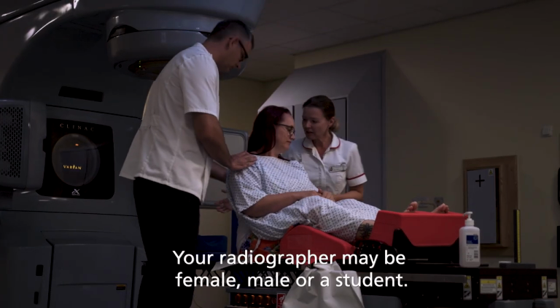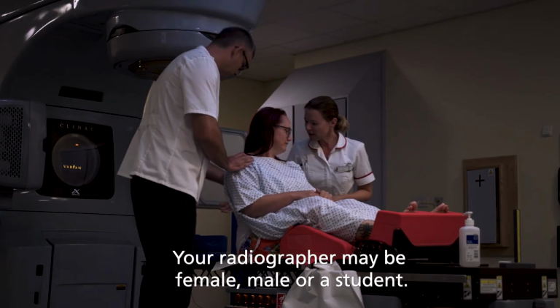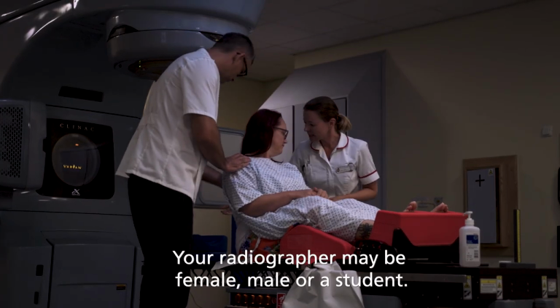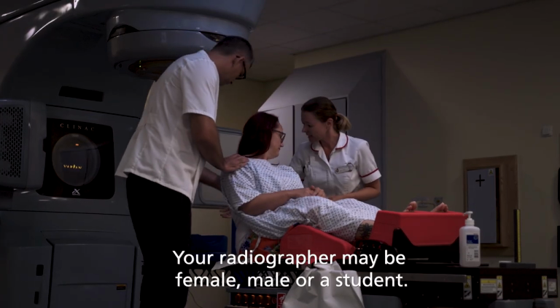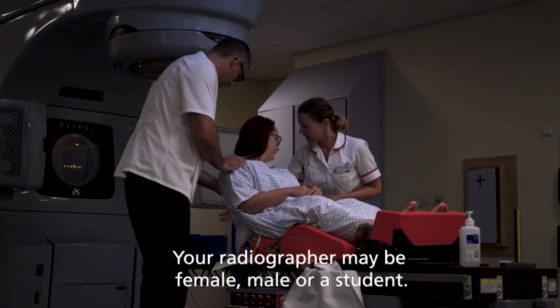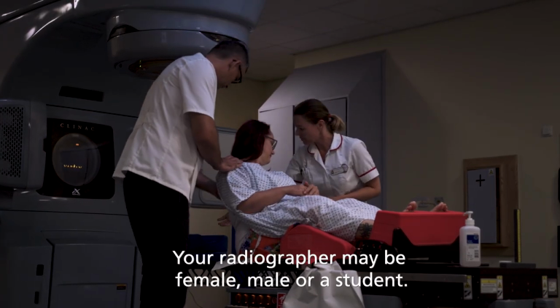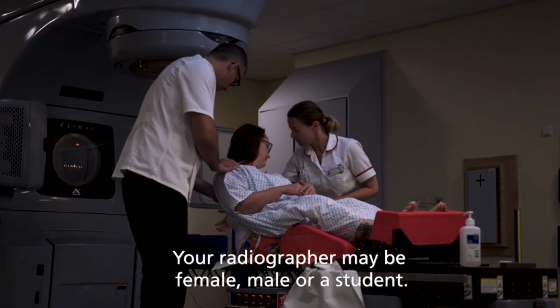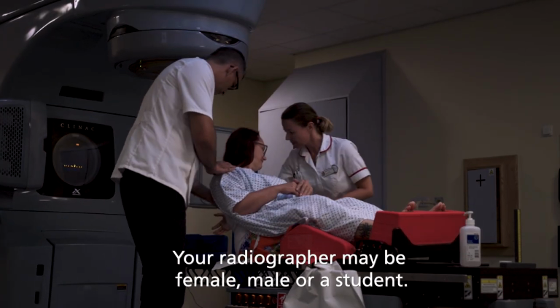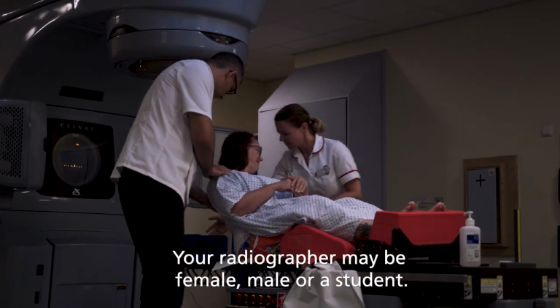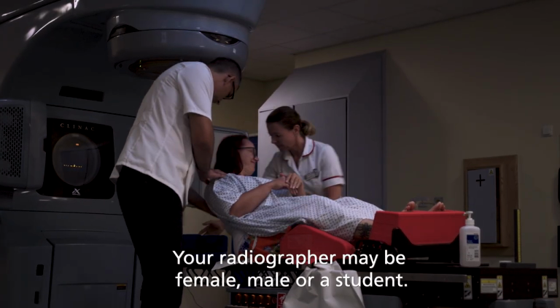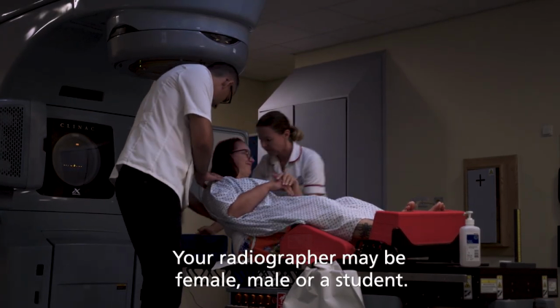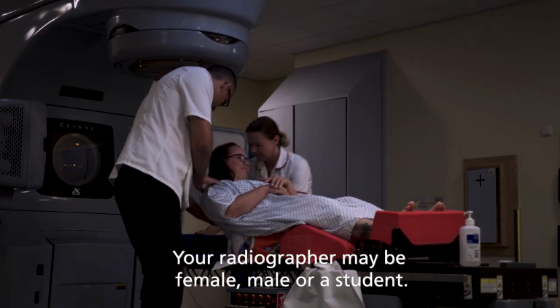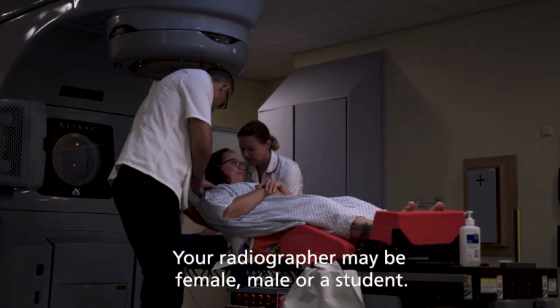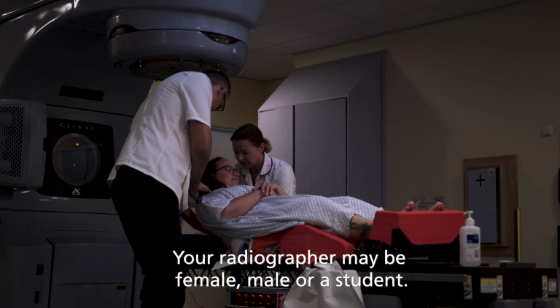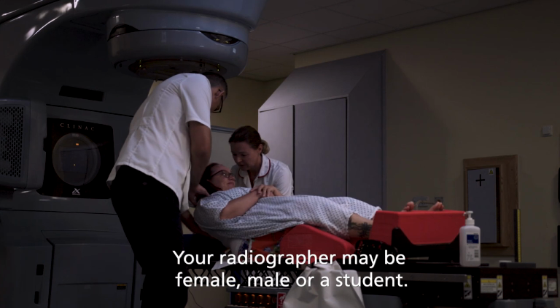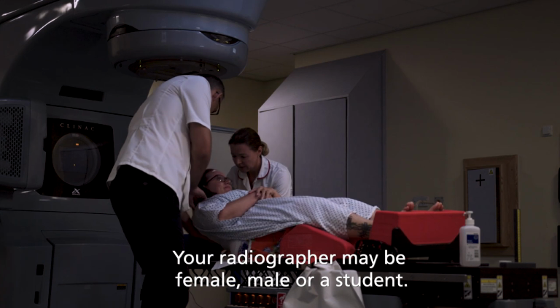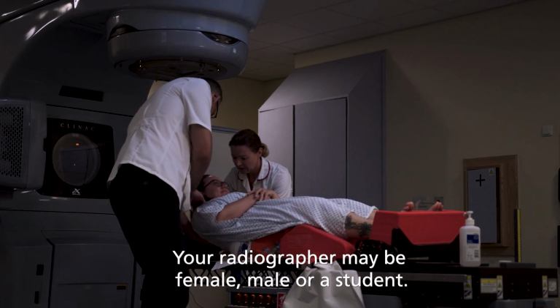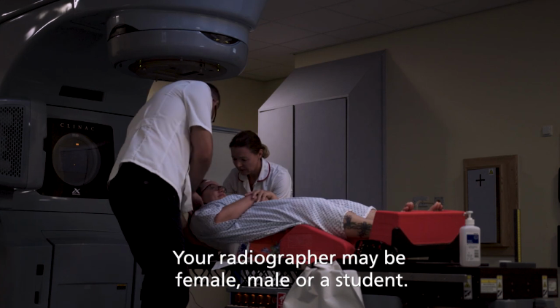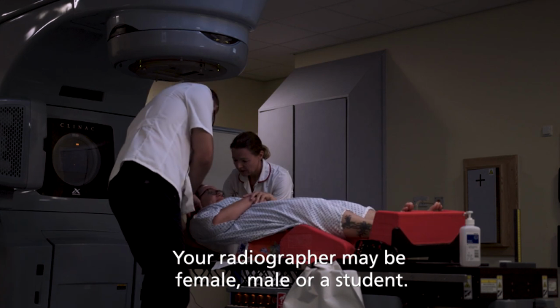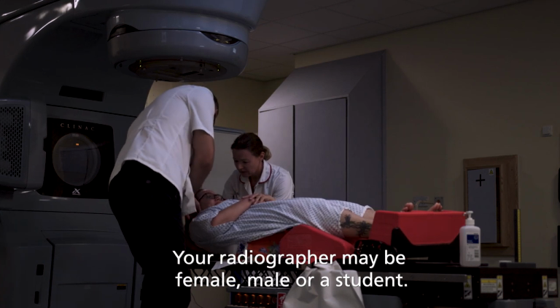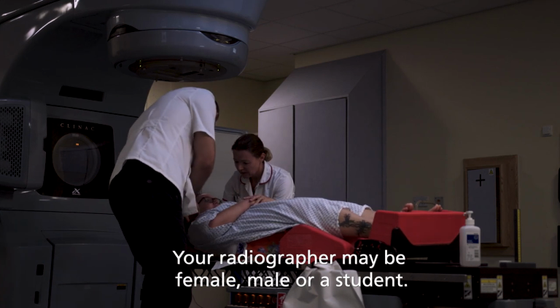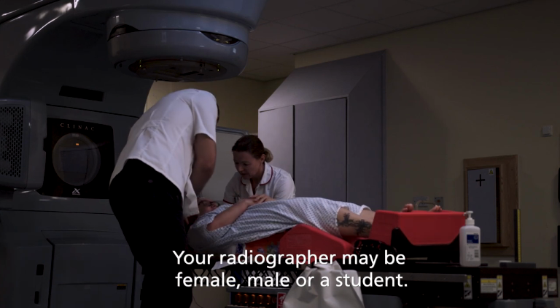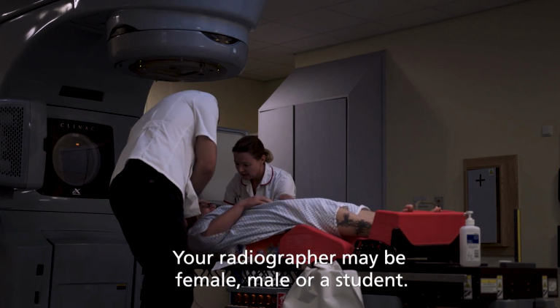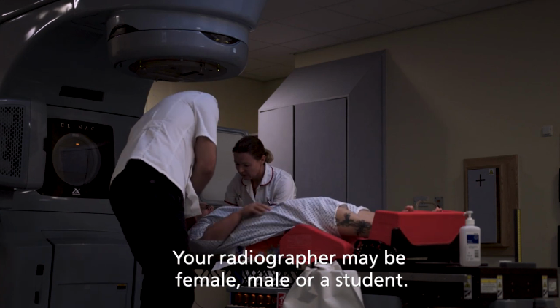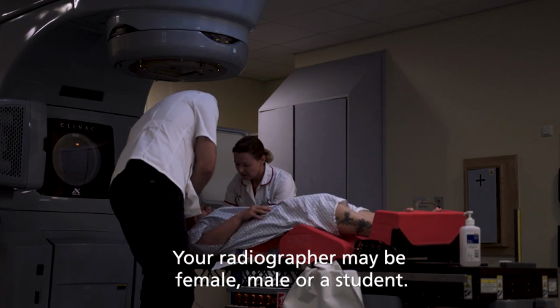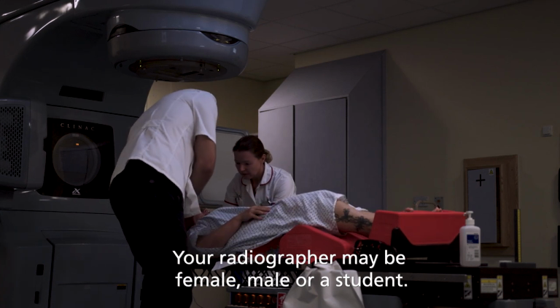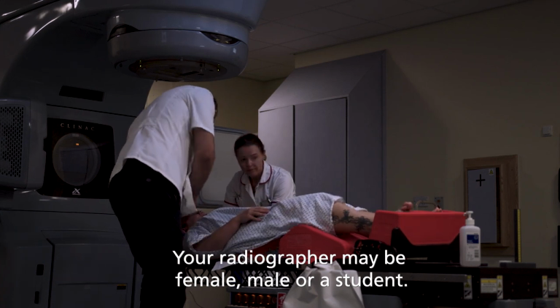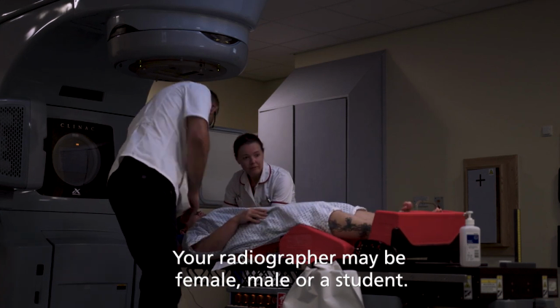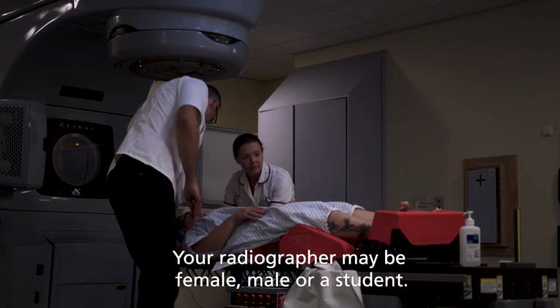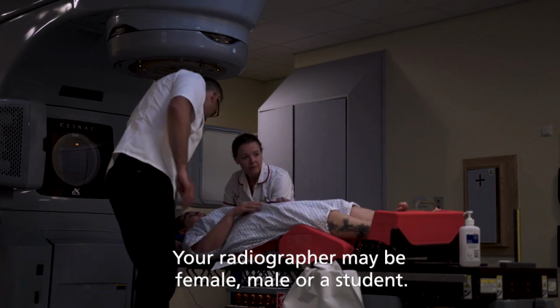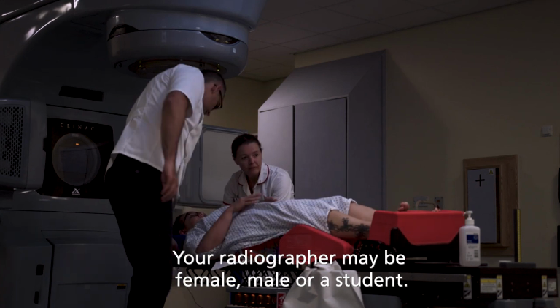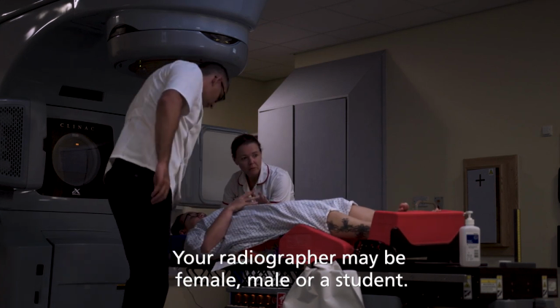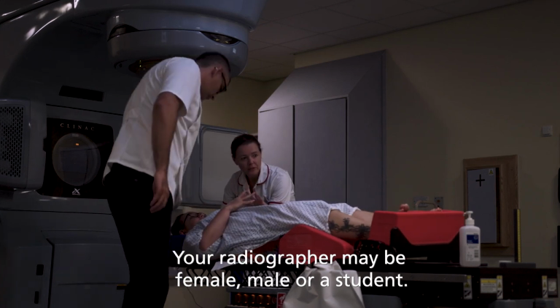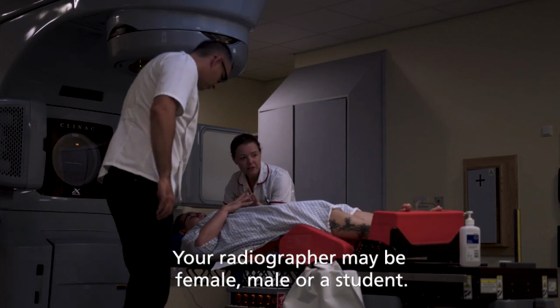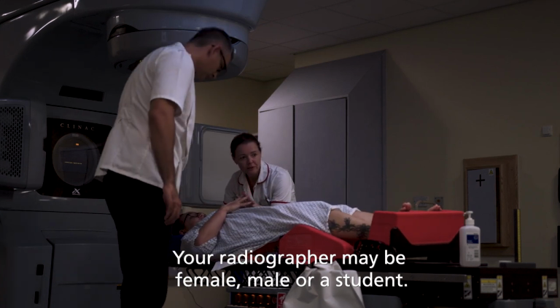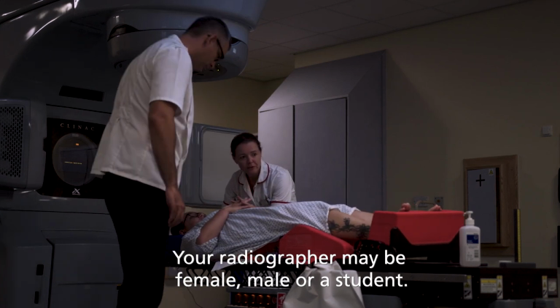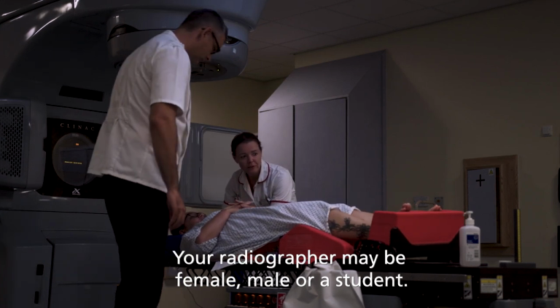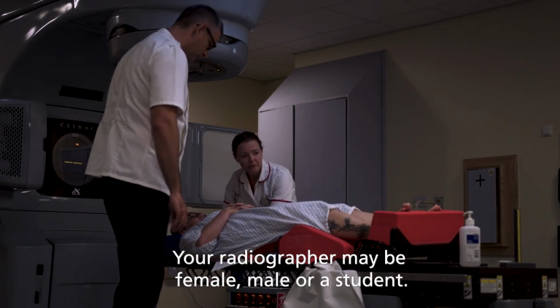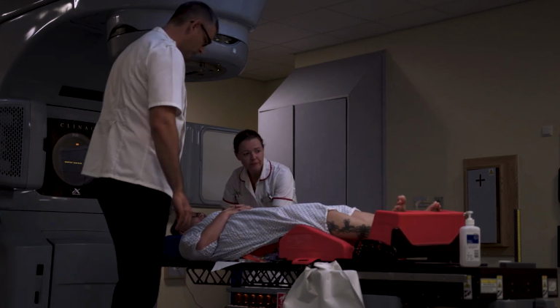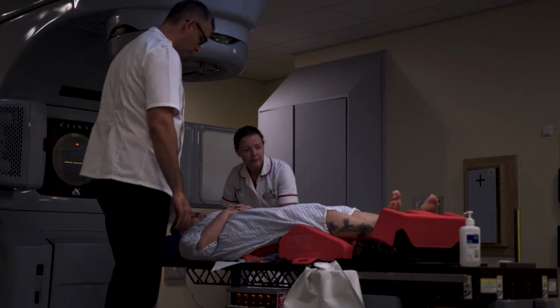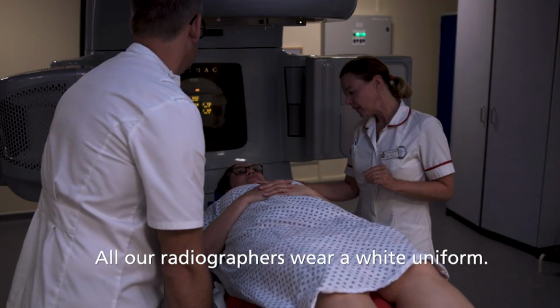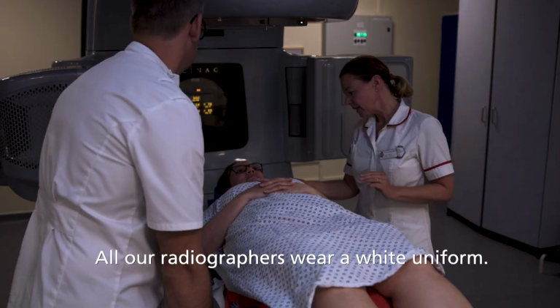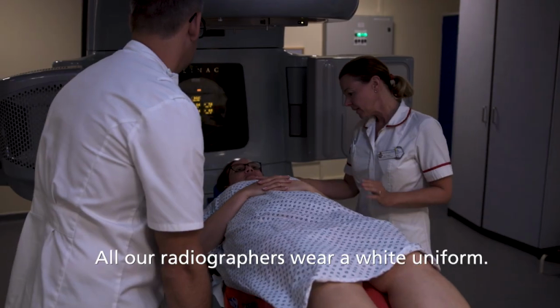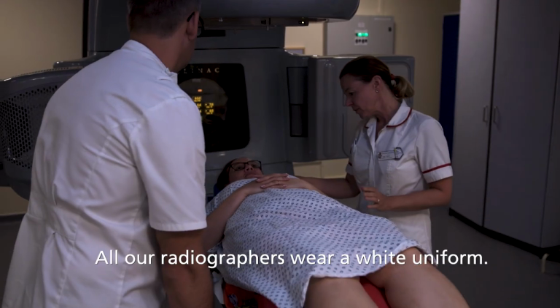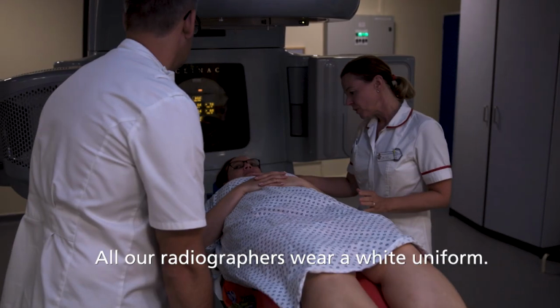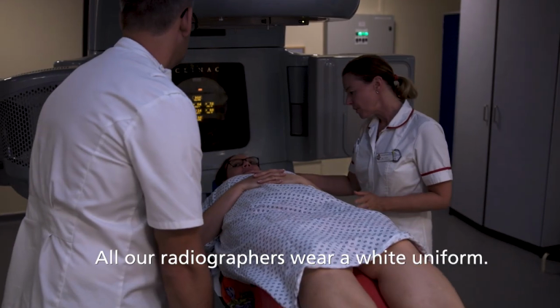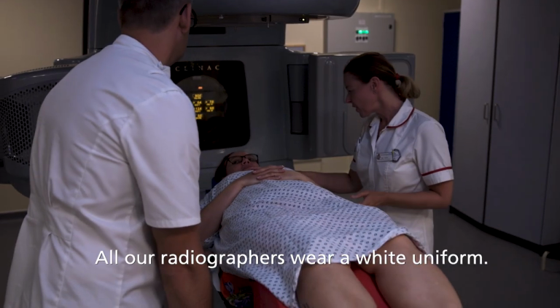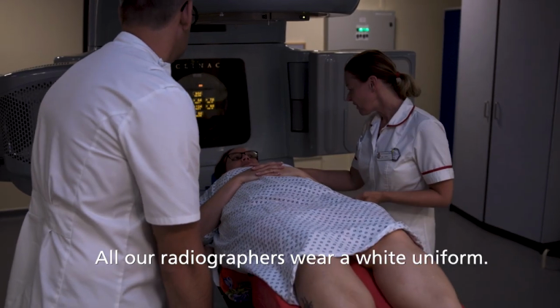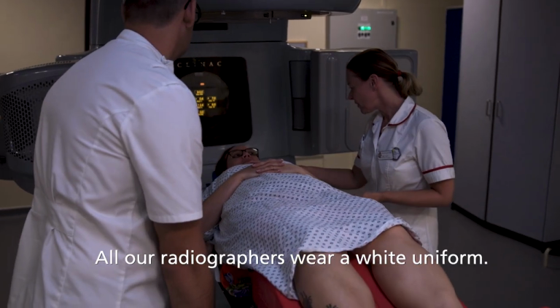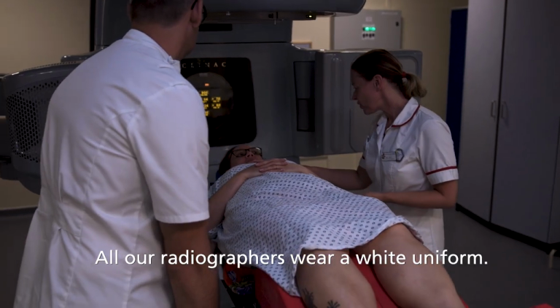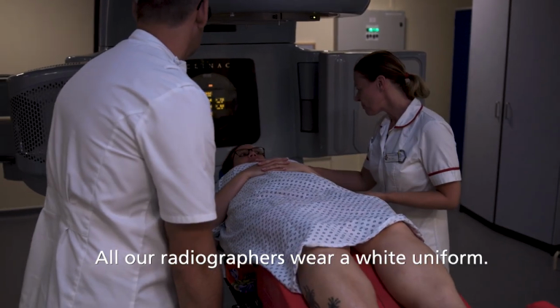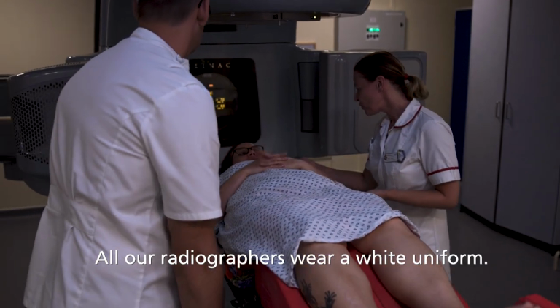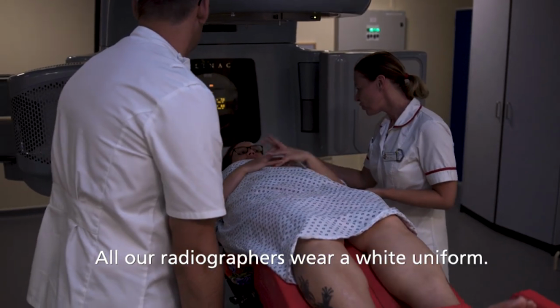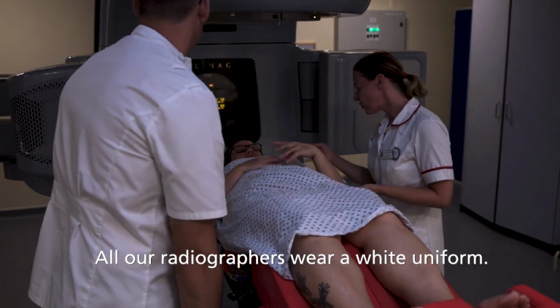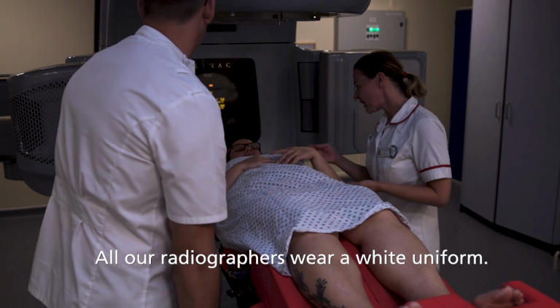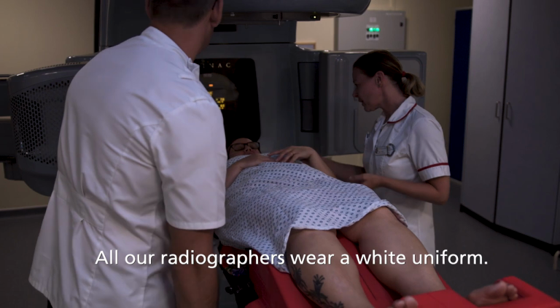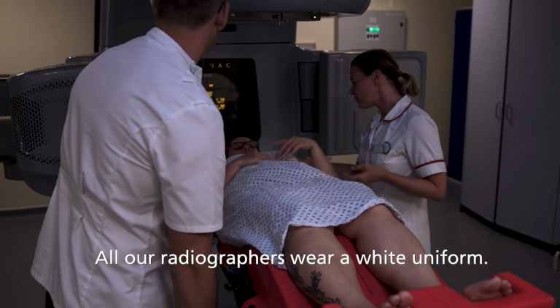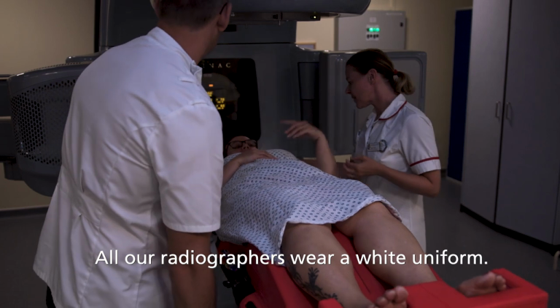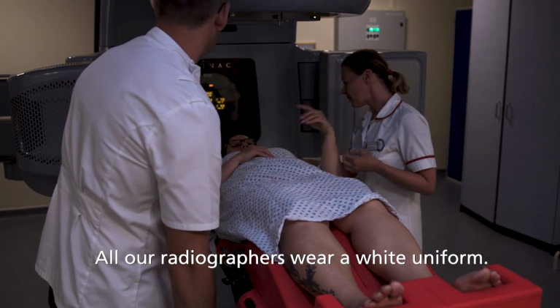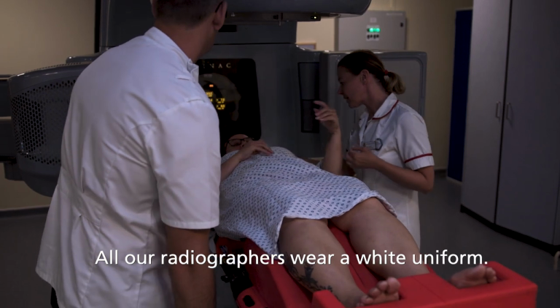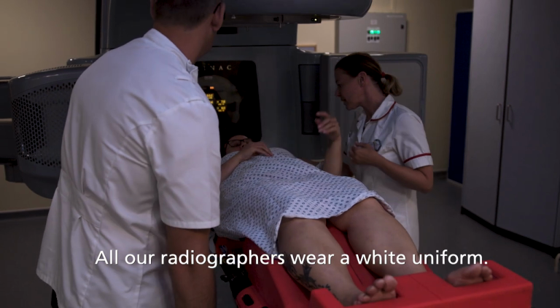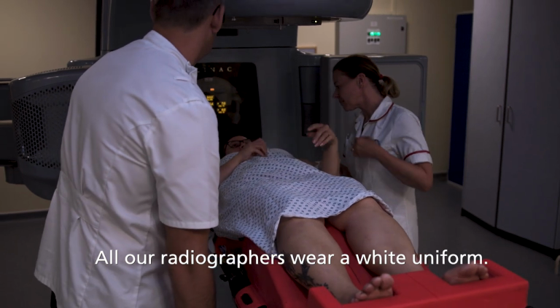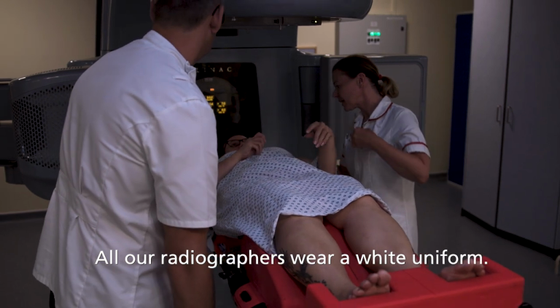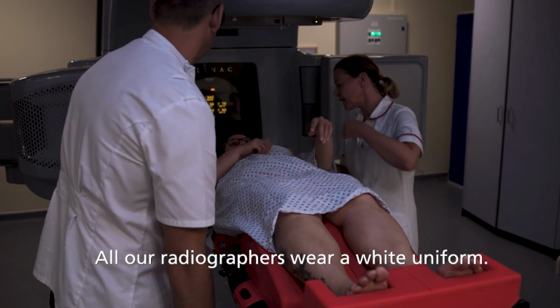Your radiographer may be female, male or a student. All our radiographers wear a white uniform.